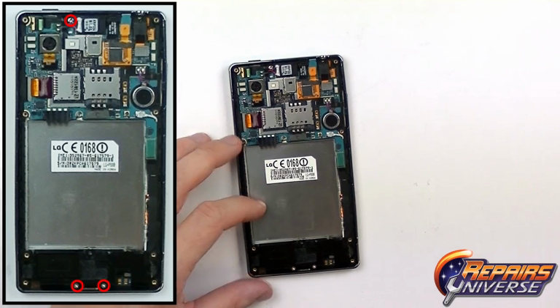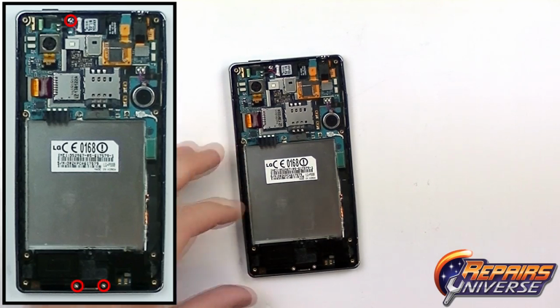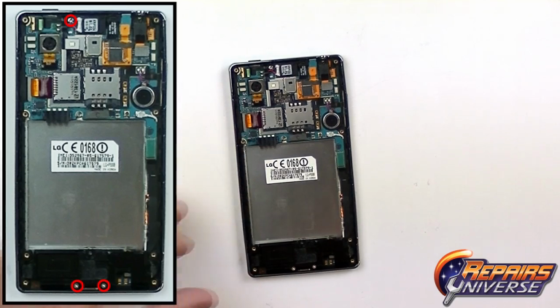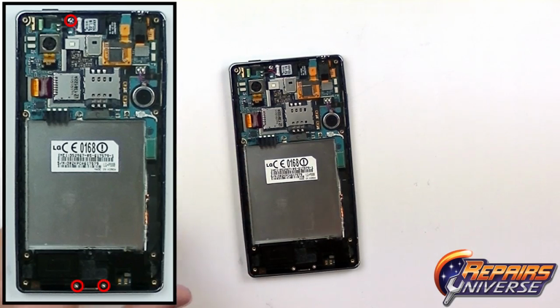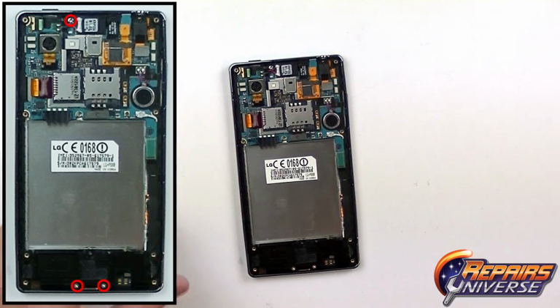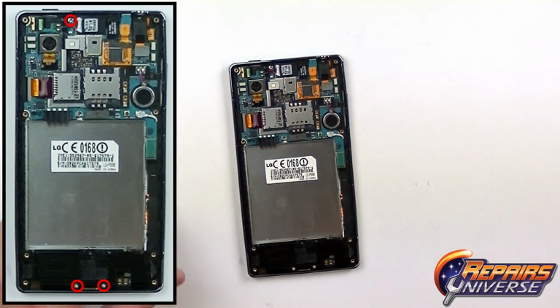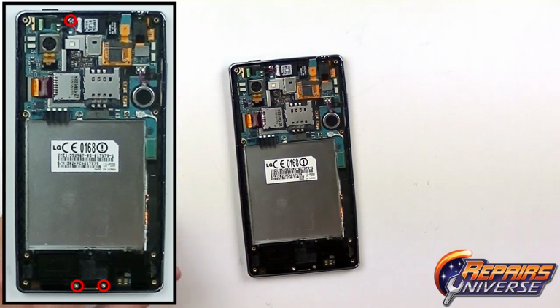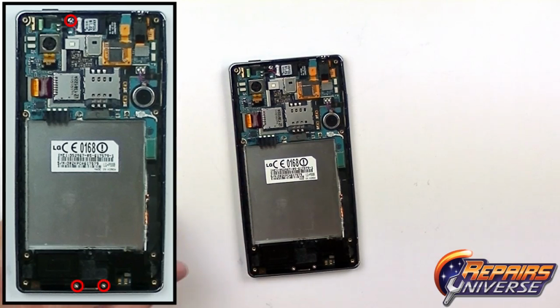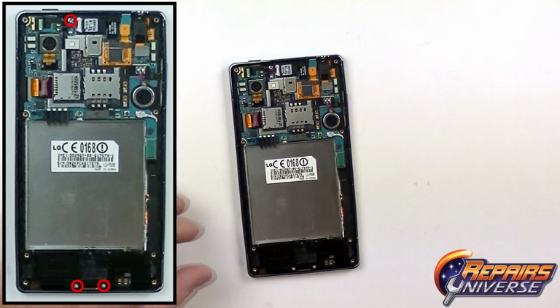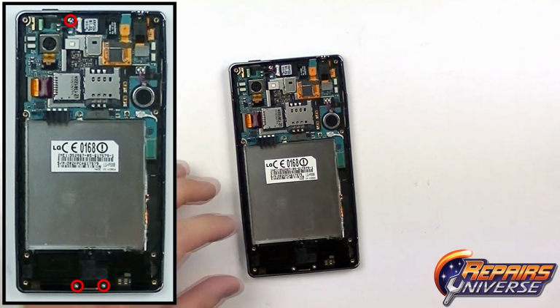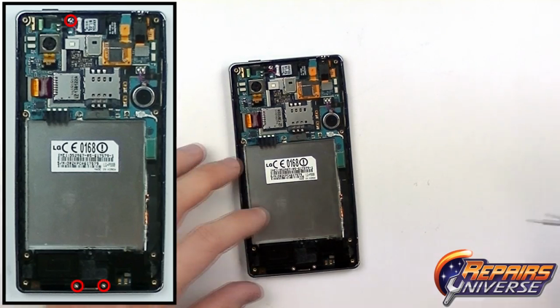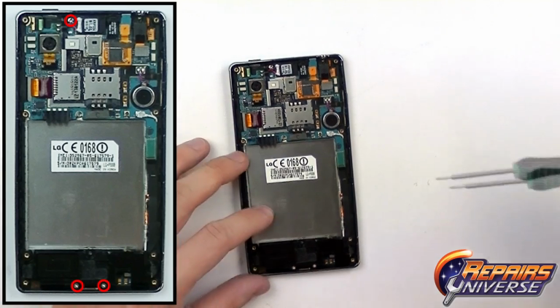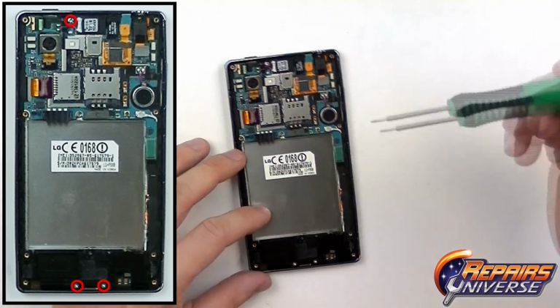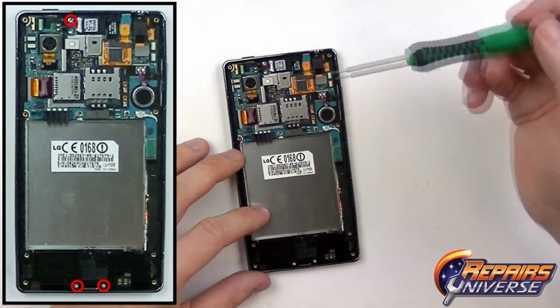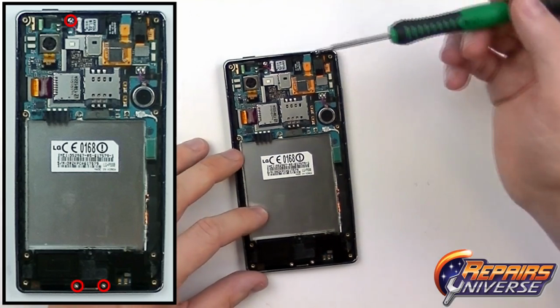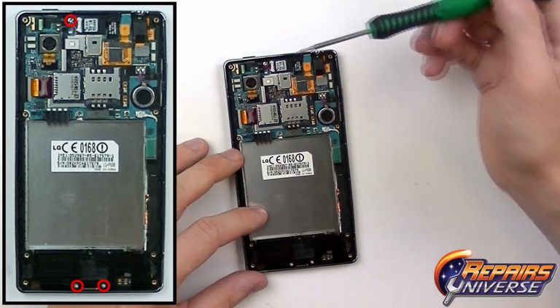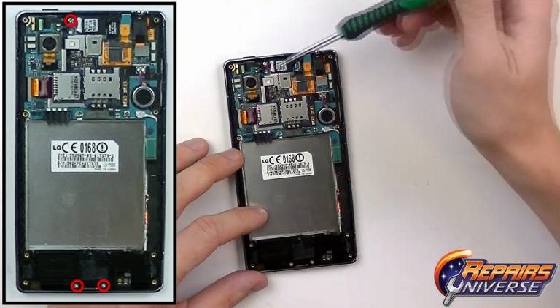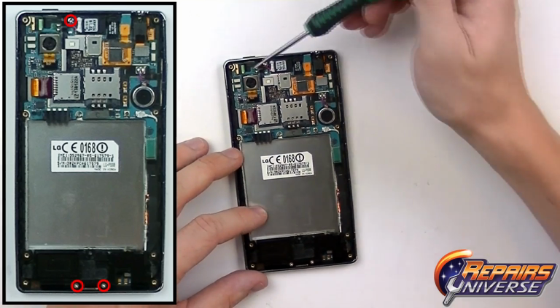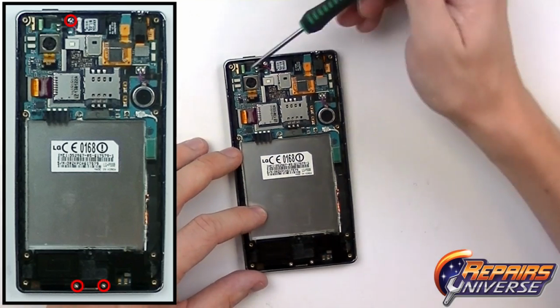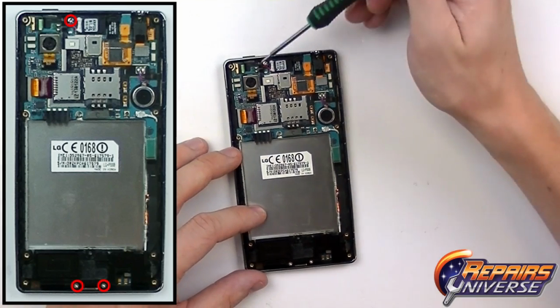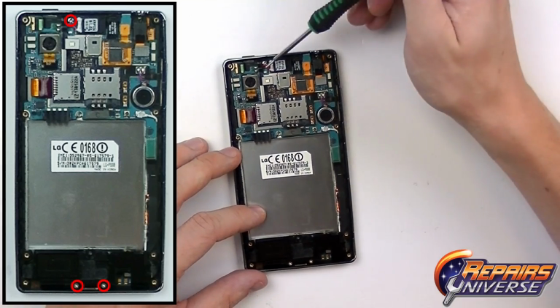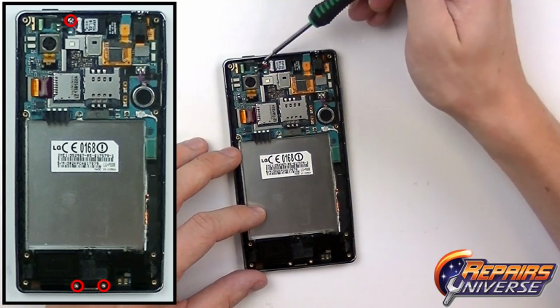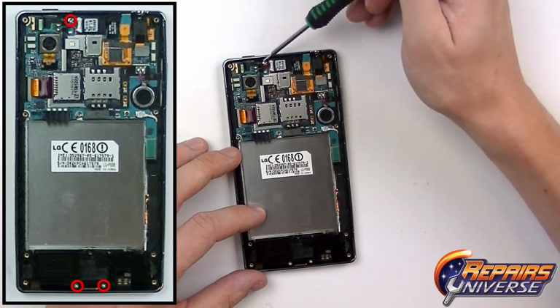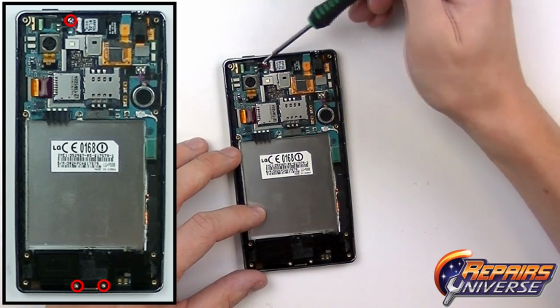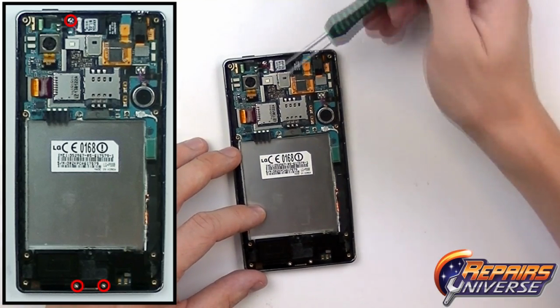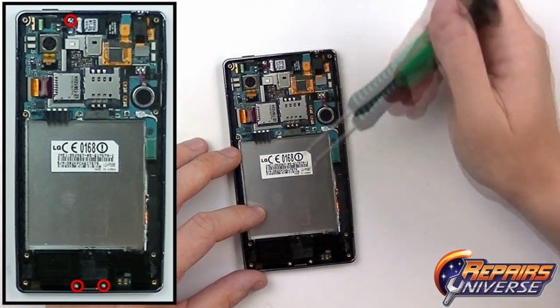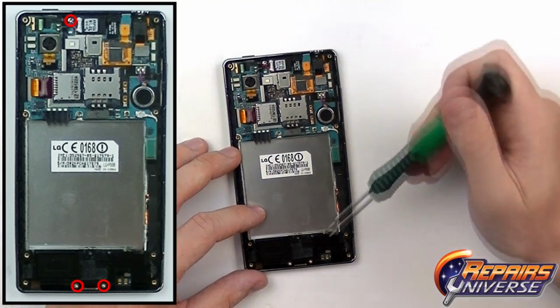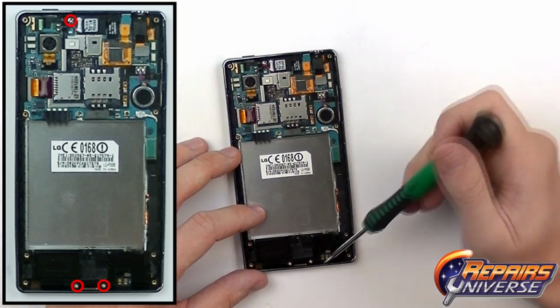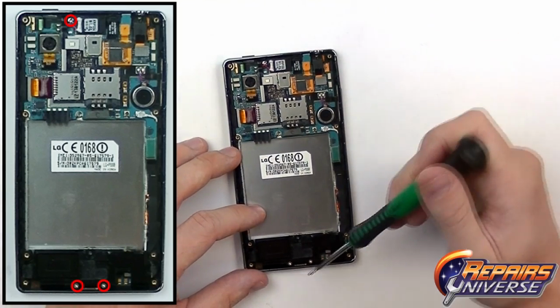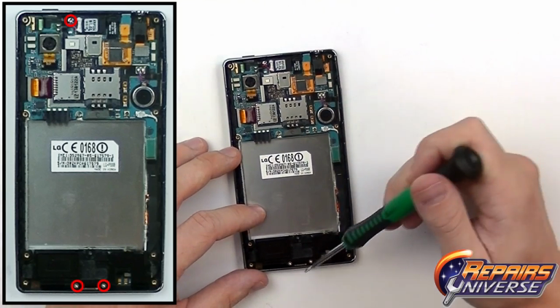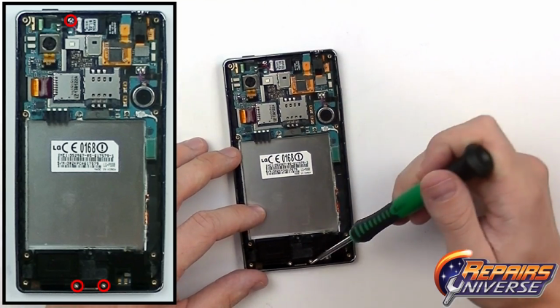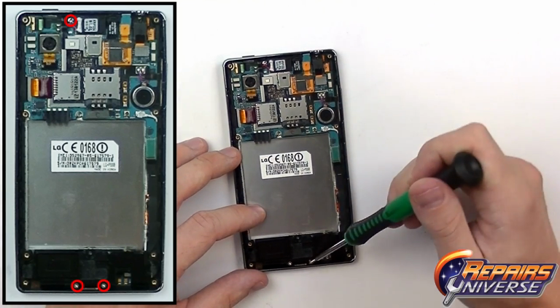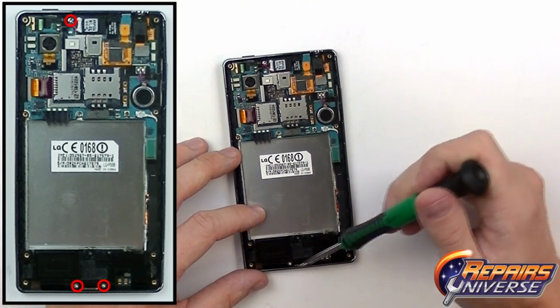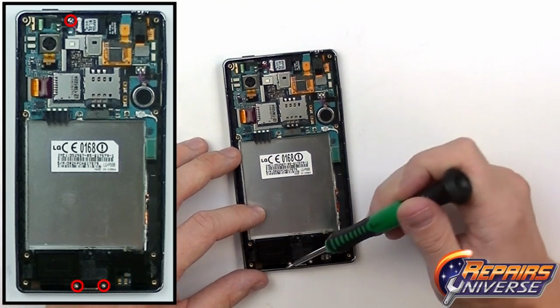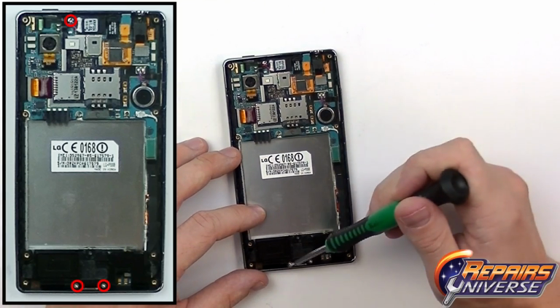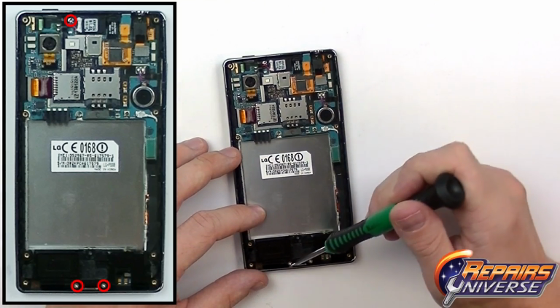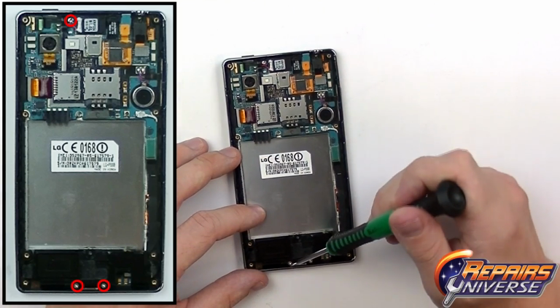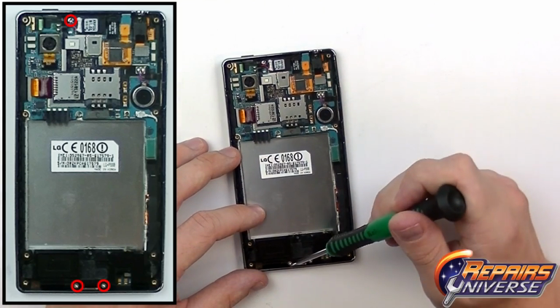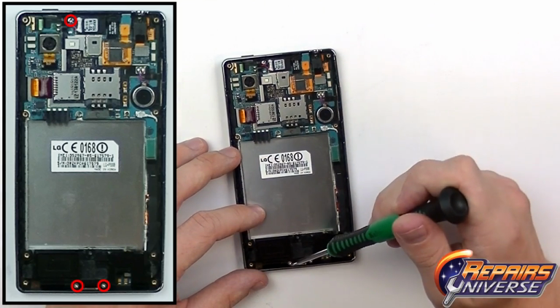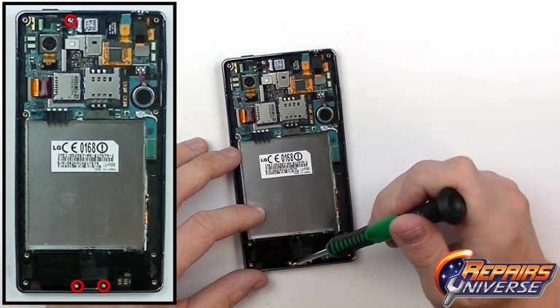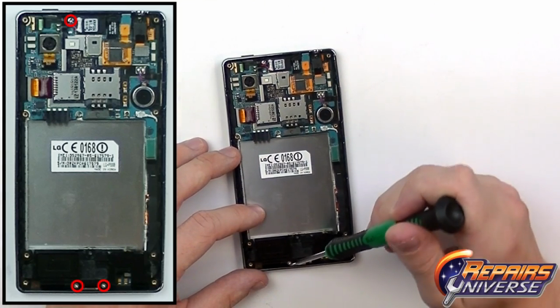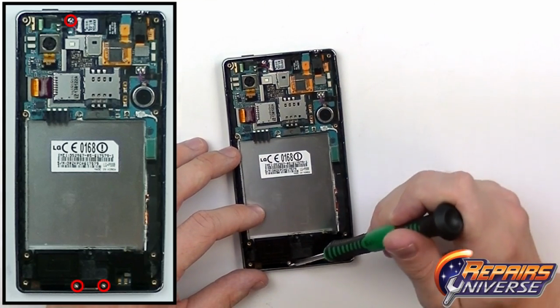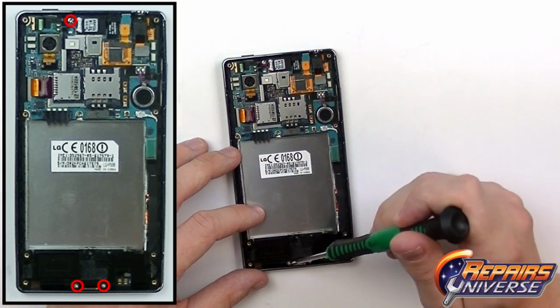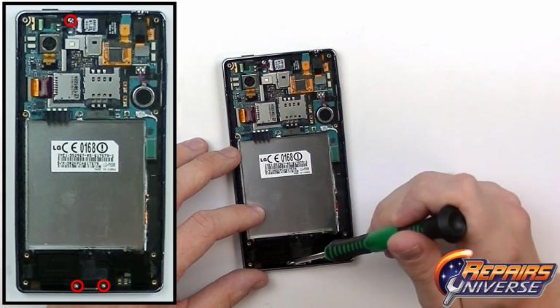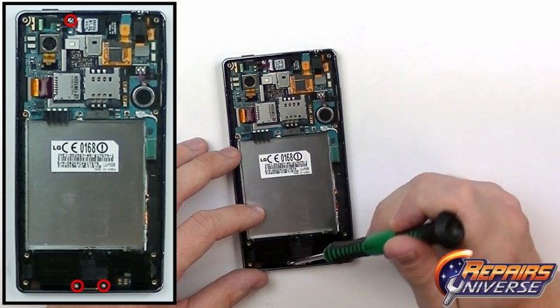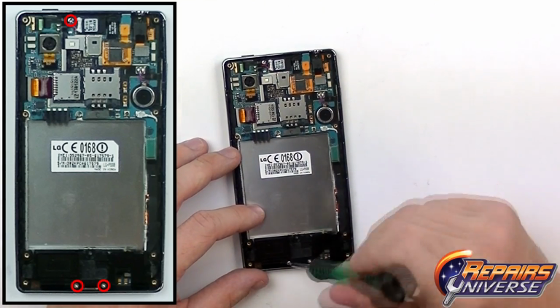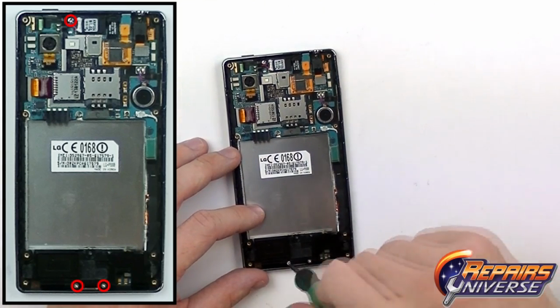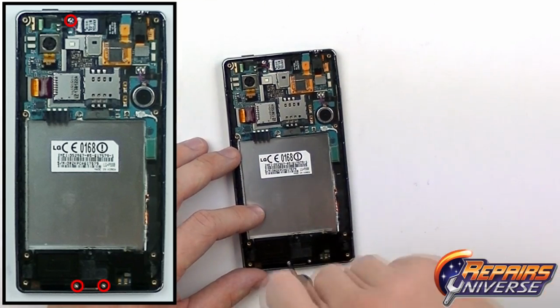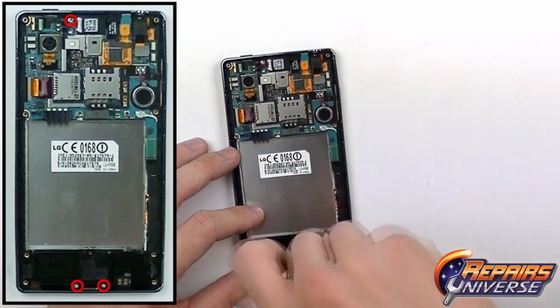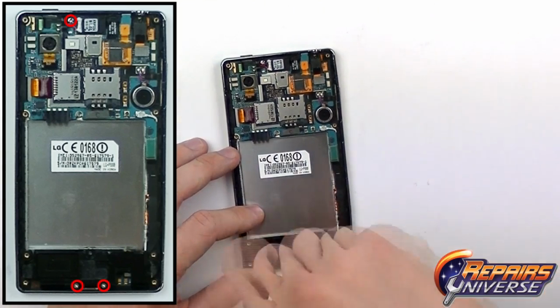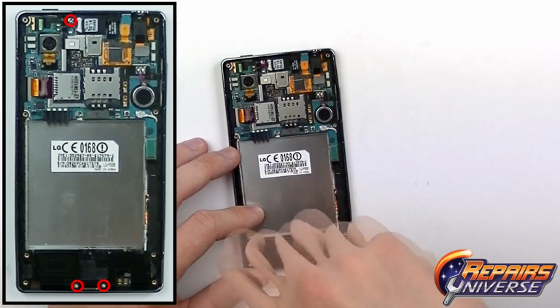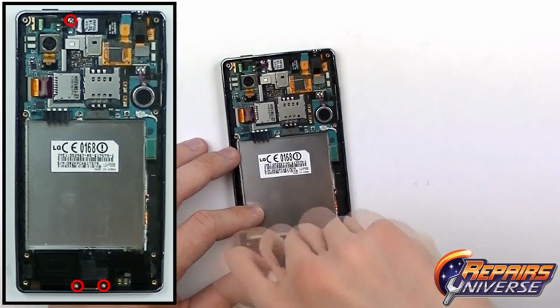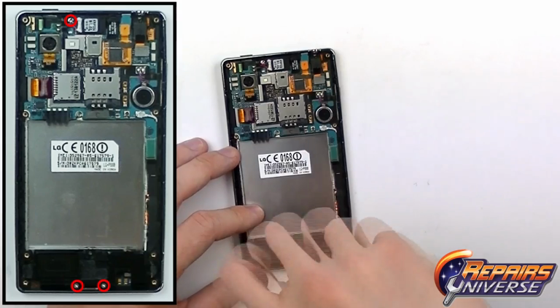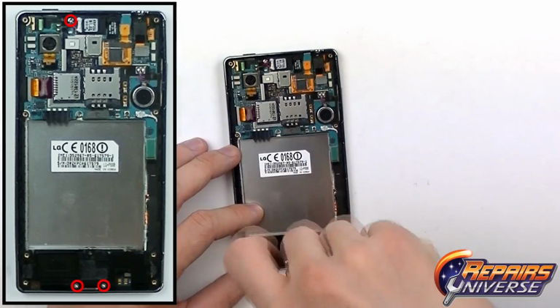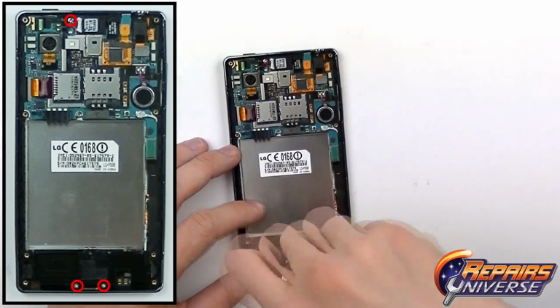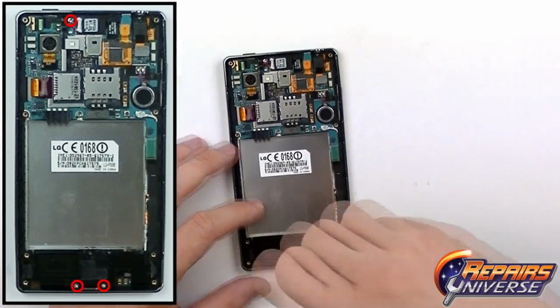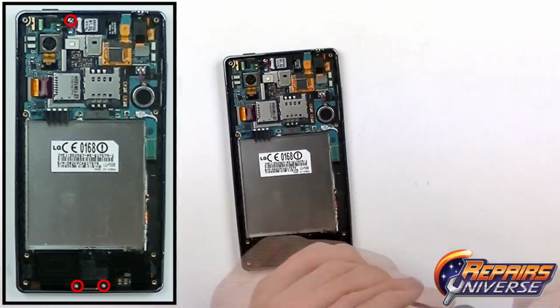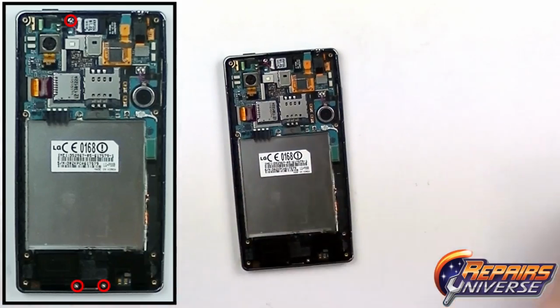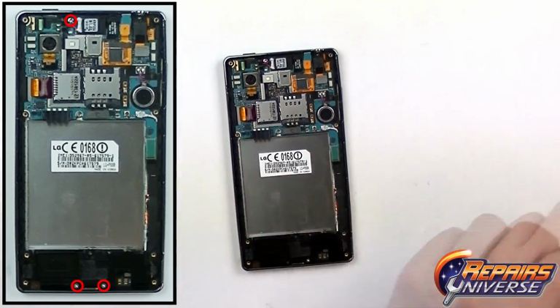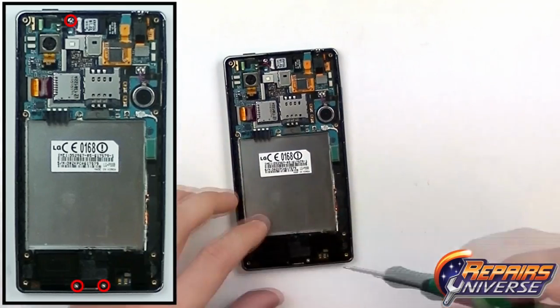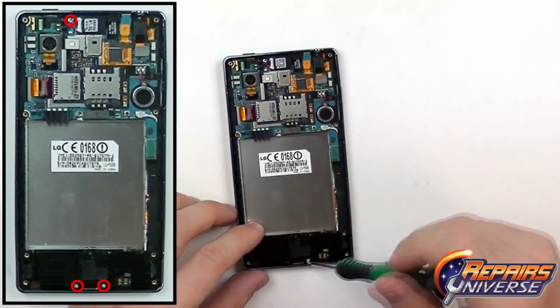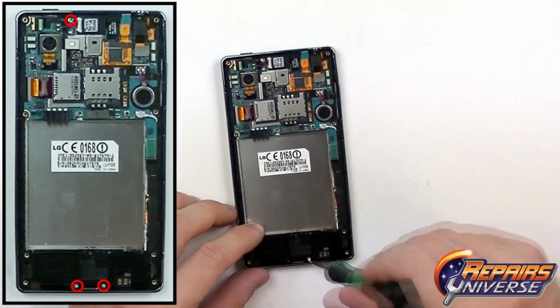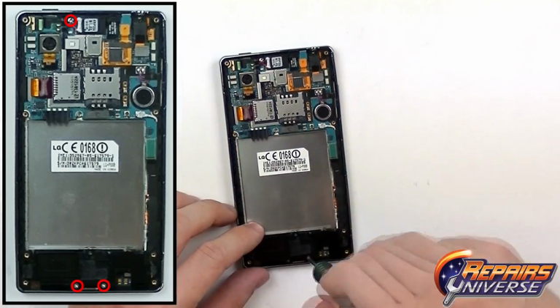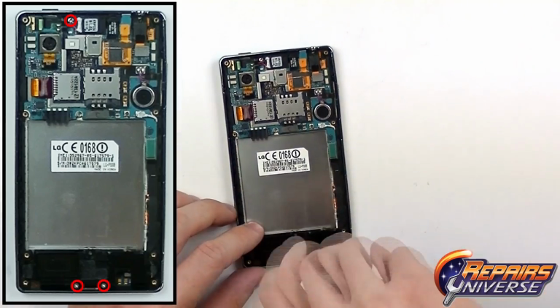Now we have three small Phillips screws that need to be removed. These will be different sizes, so make sure you keep track of these ones.